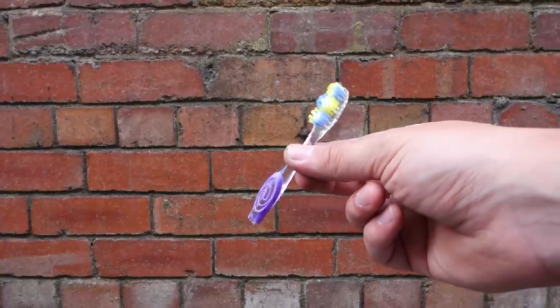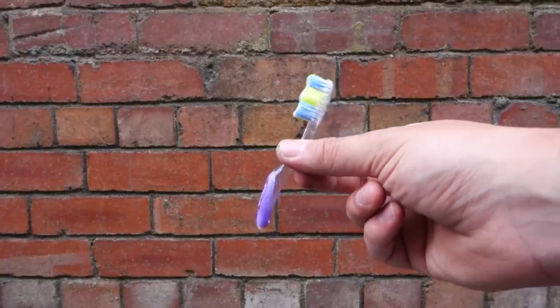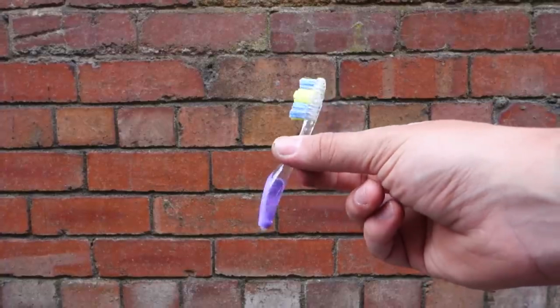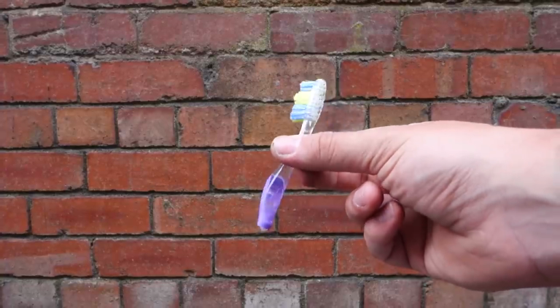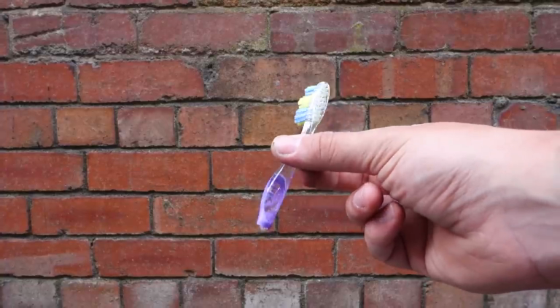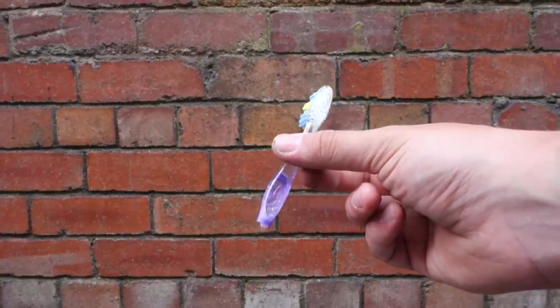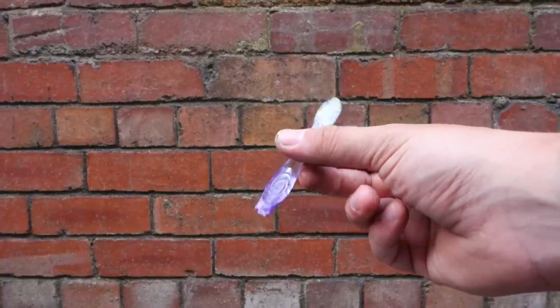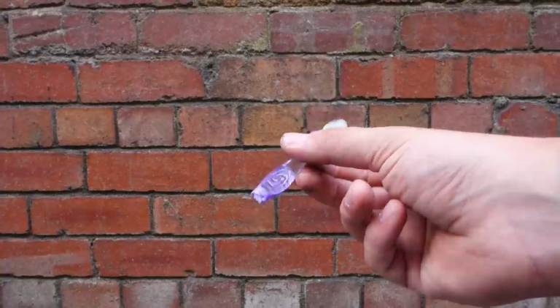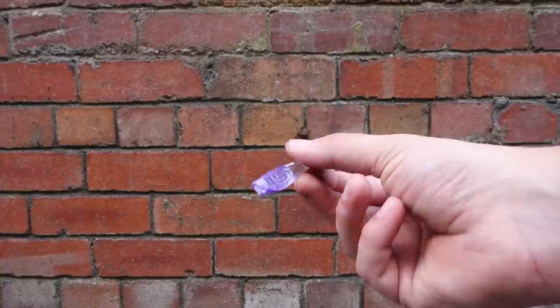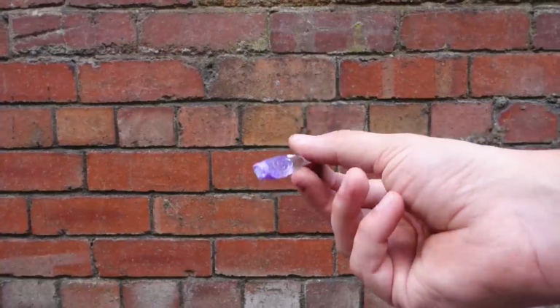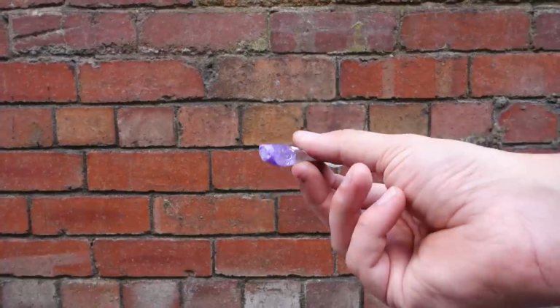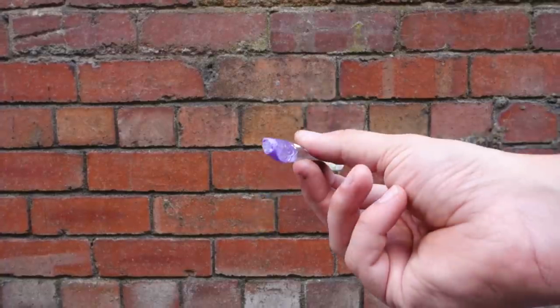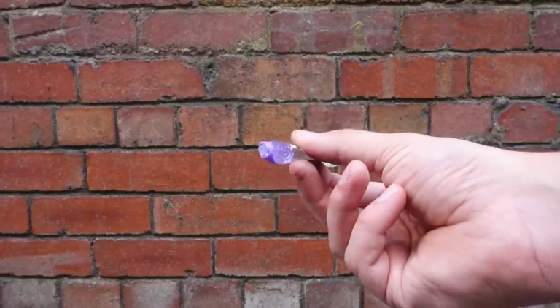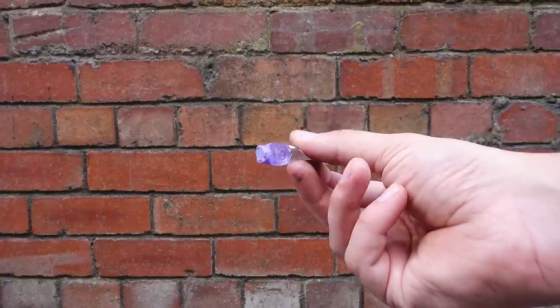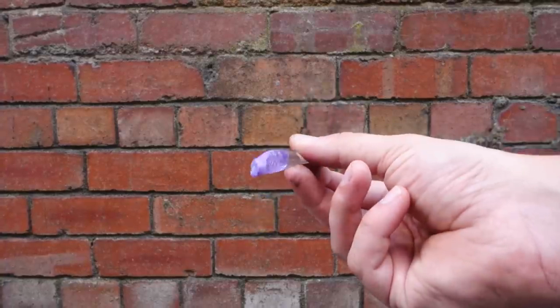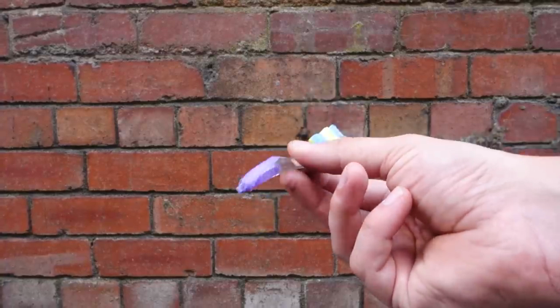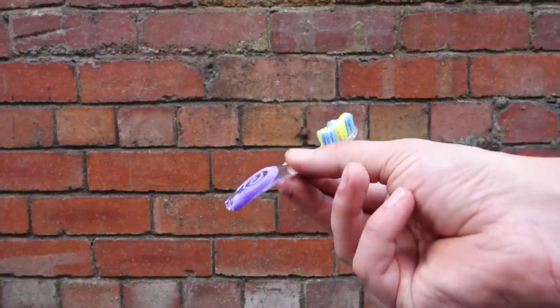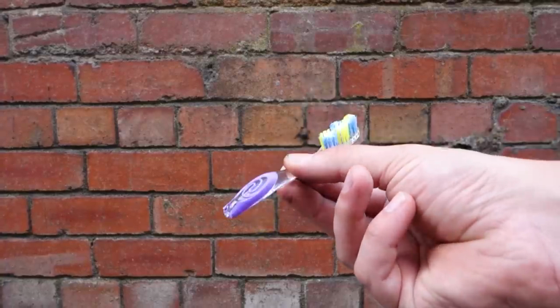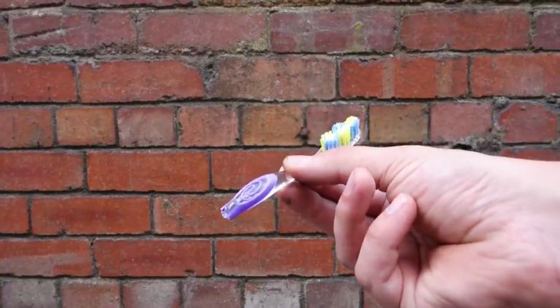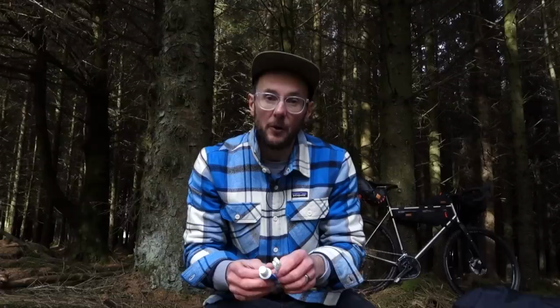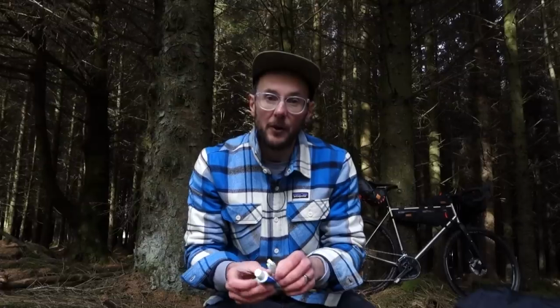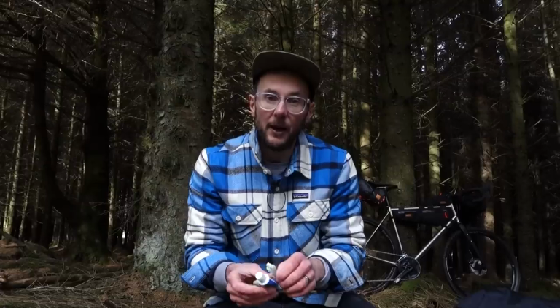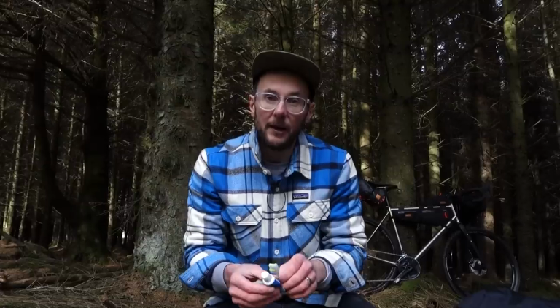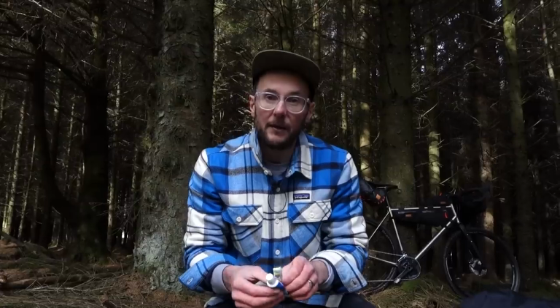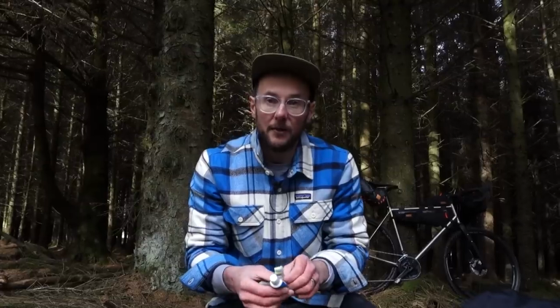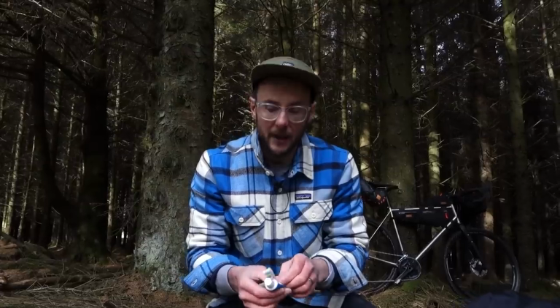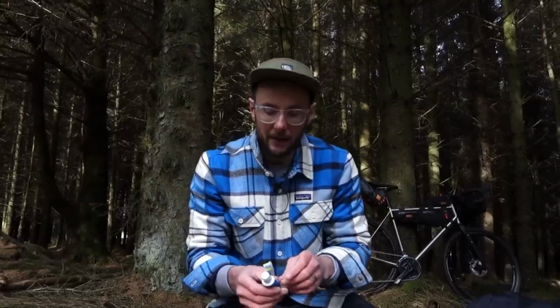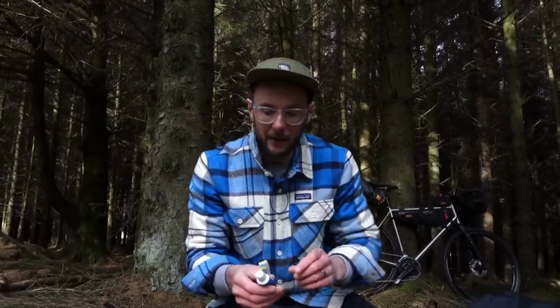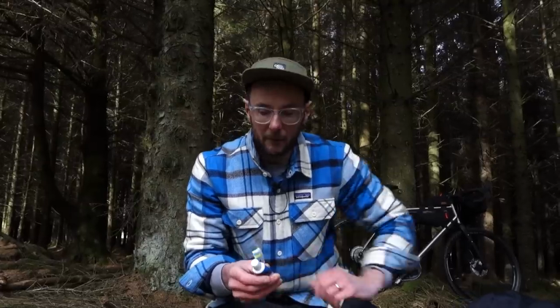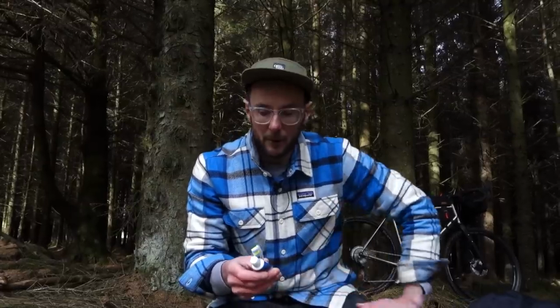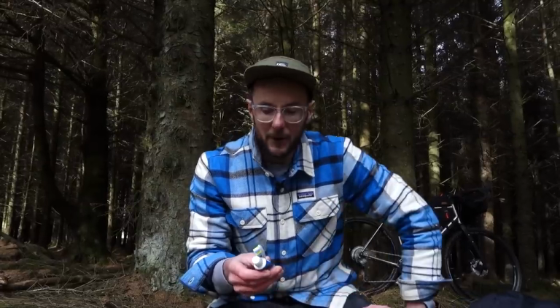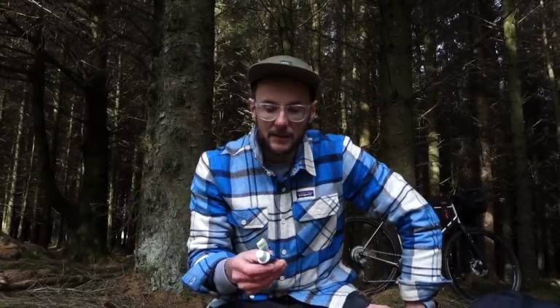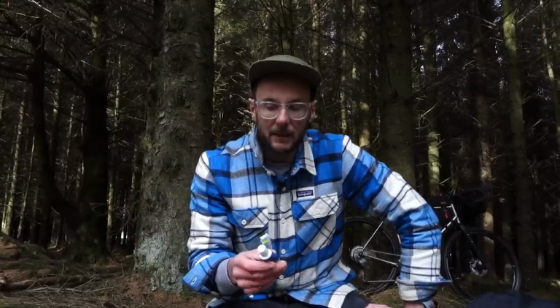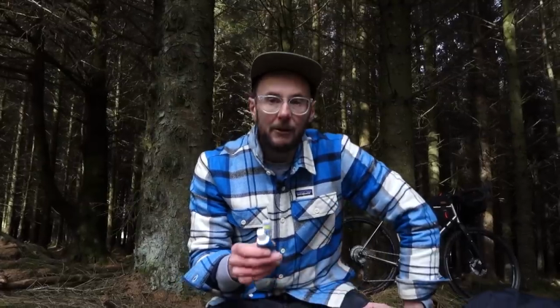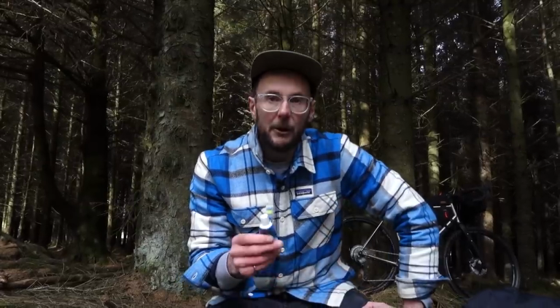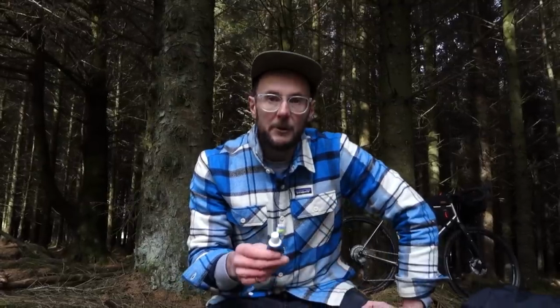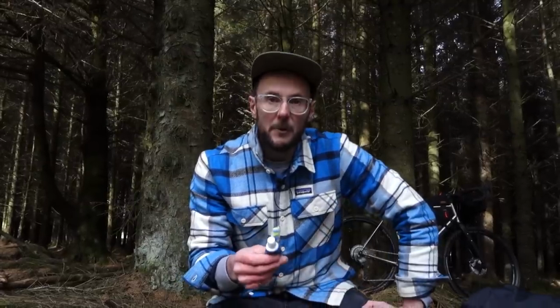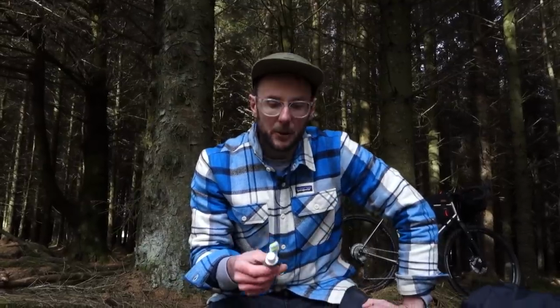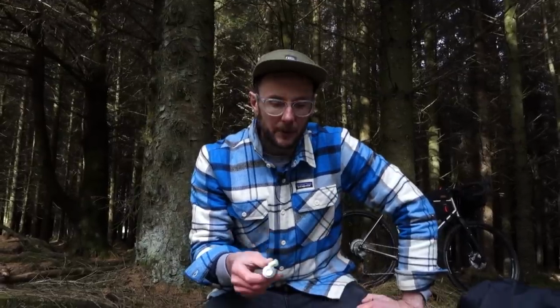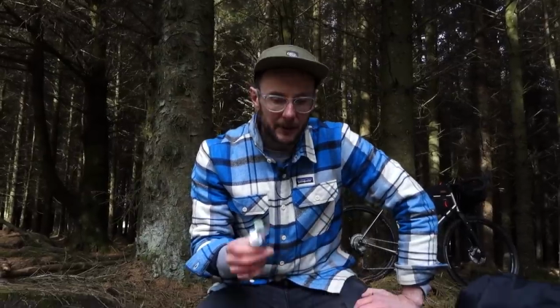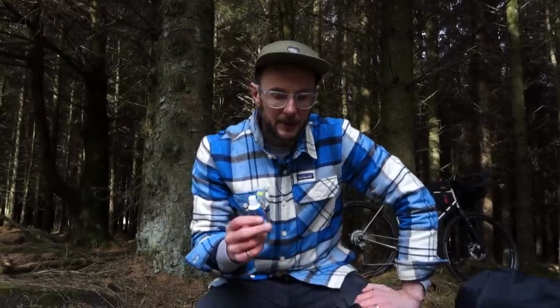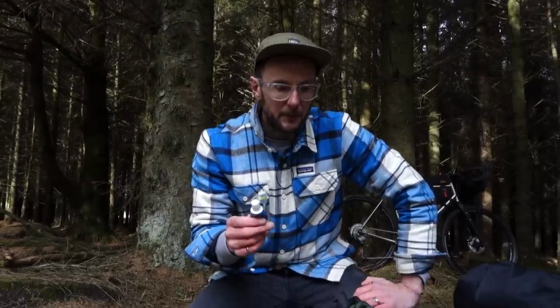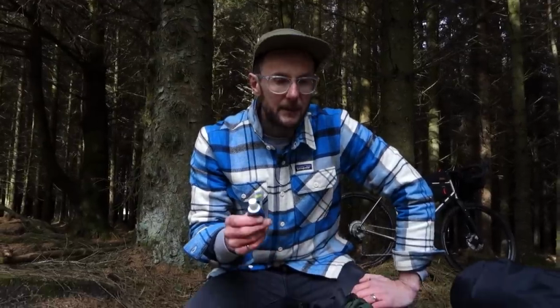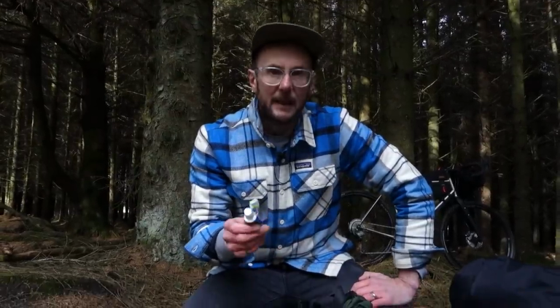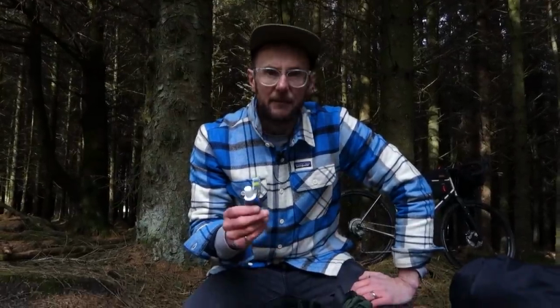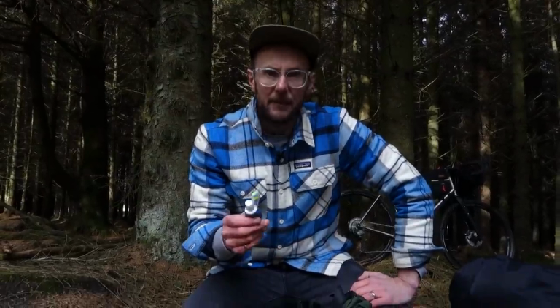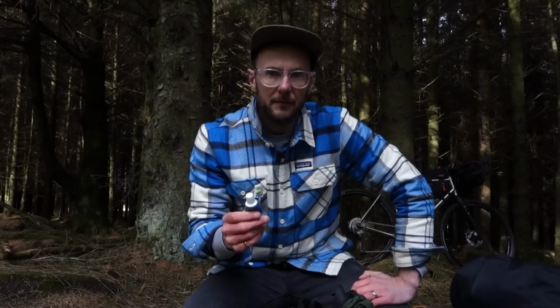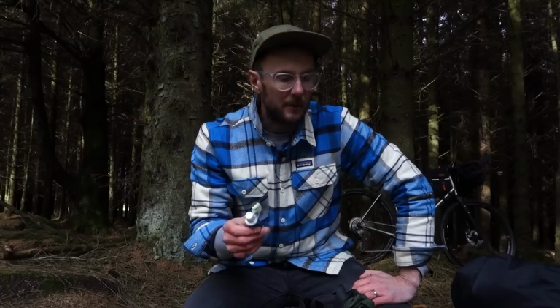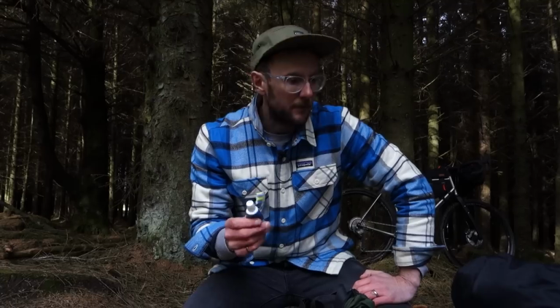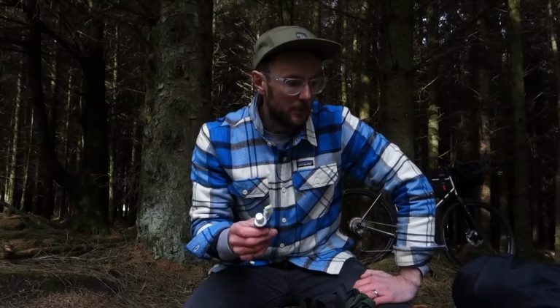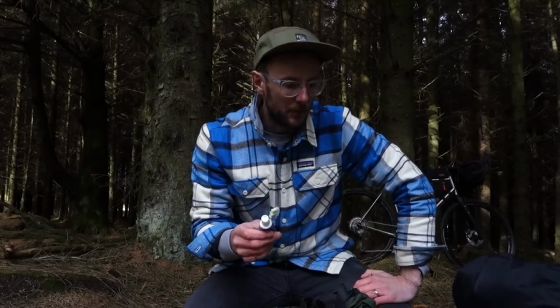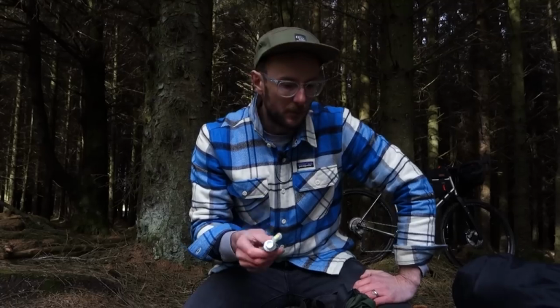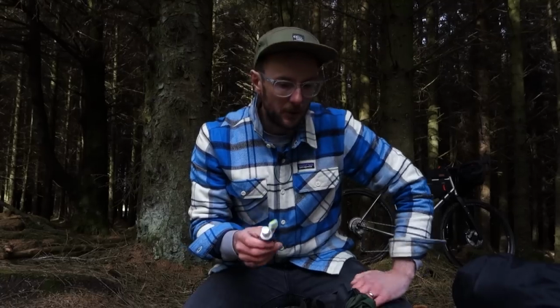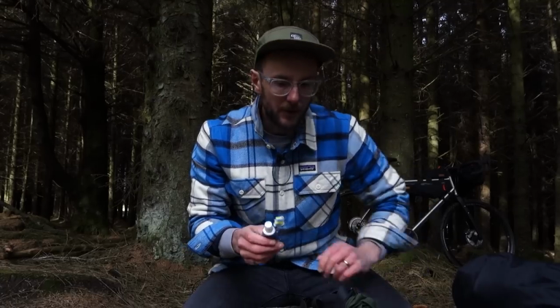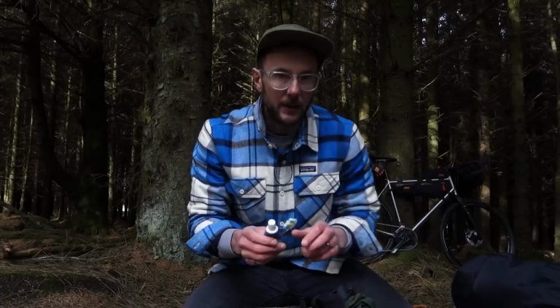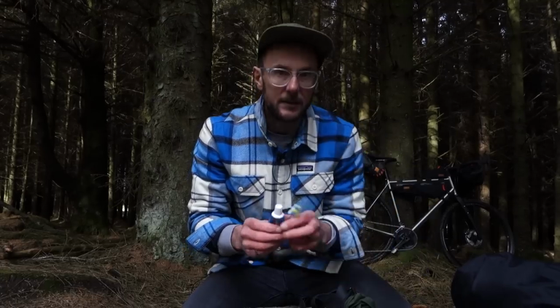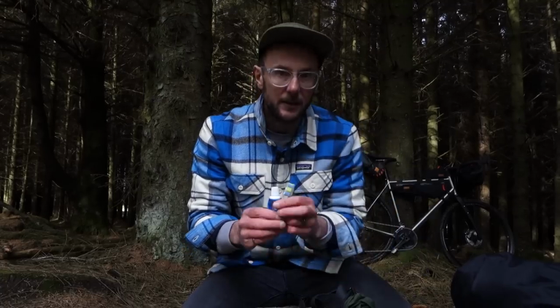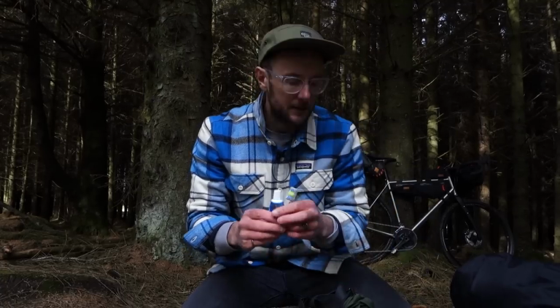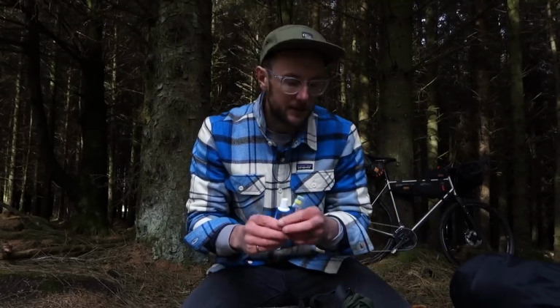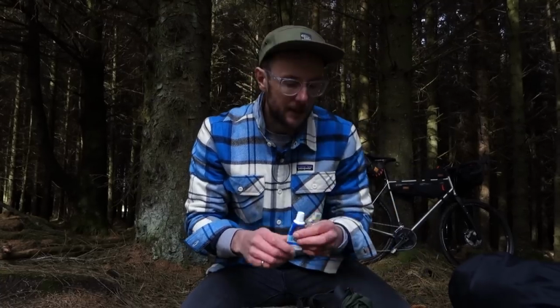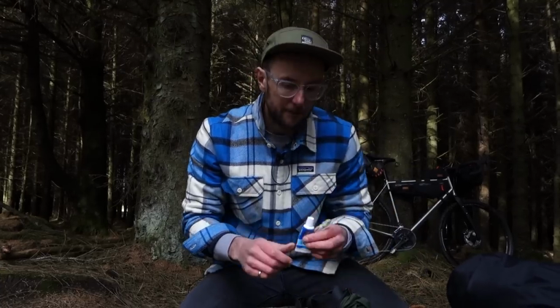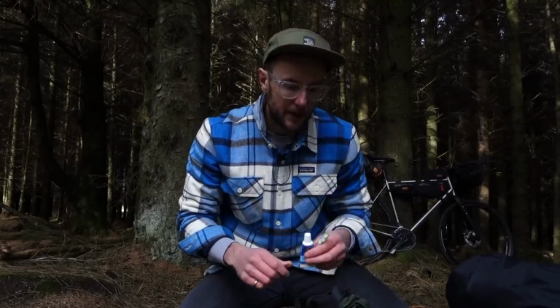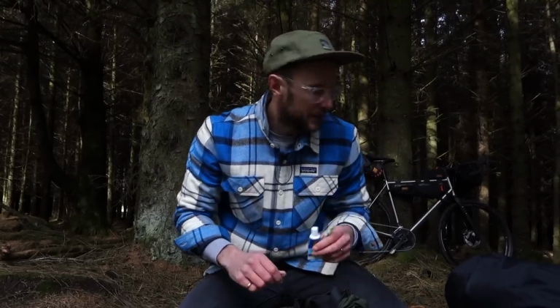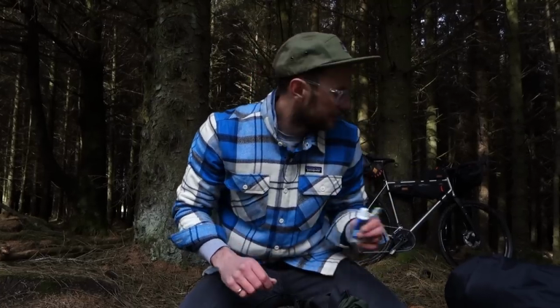A little mini toothpaste — and we've even gone weight-saving with a sawn-off toothbrush, check that out. To be honest, I've got pretty bad teeth anyway, and if I'm out for just one night I won't necessarily always bother with this, but for more than one night it's nice to stay fresh.